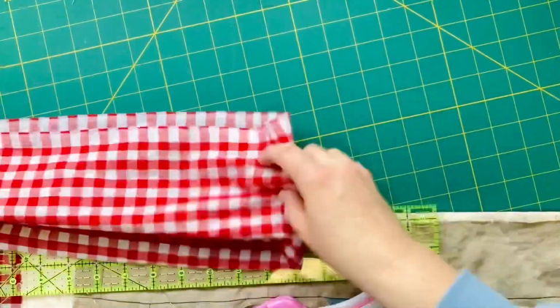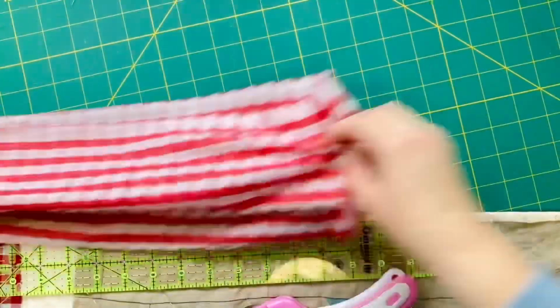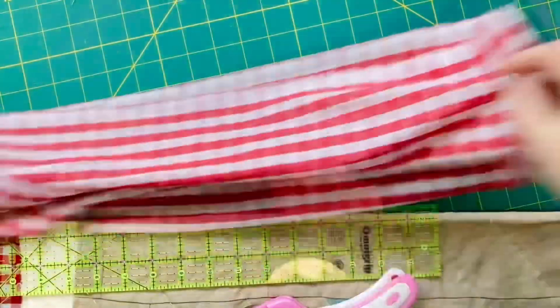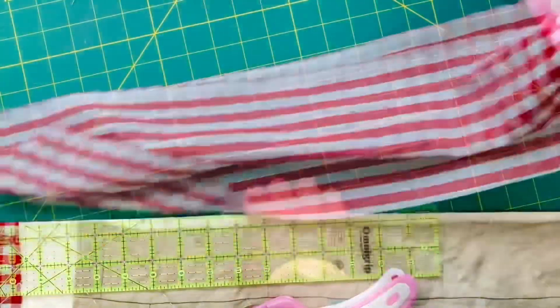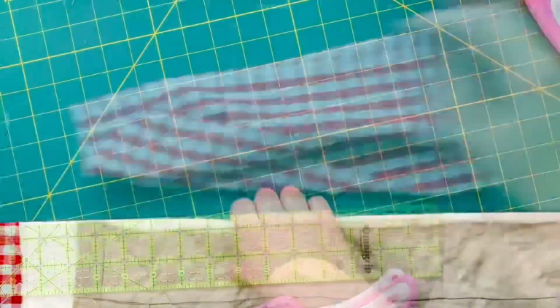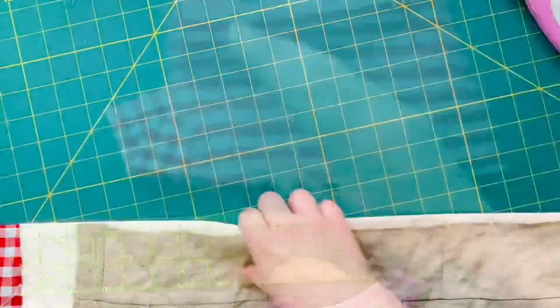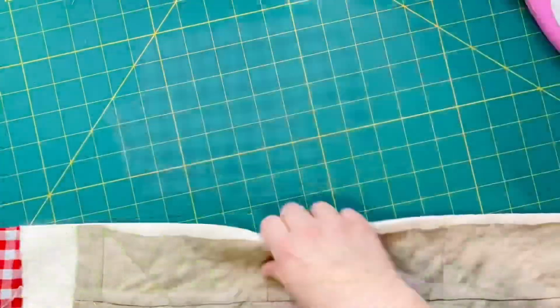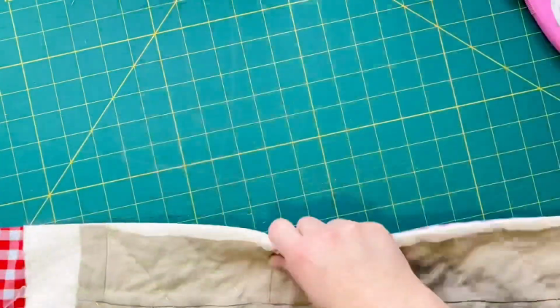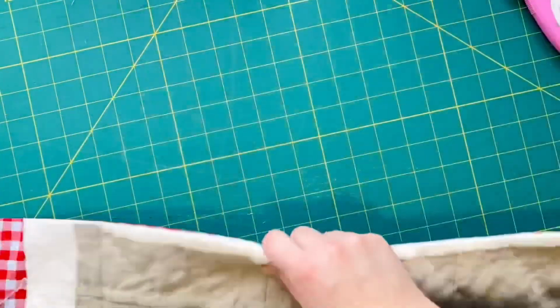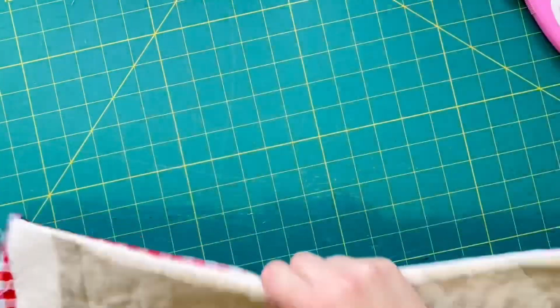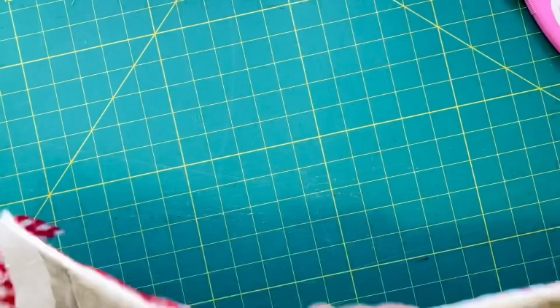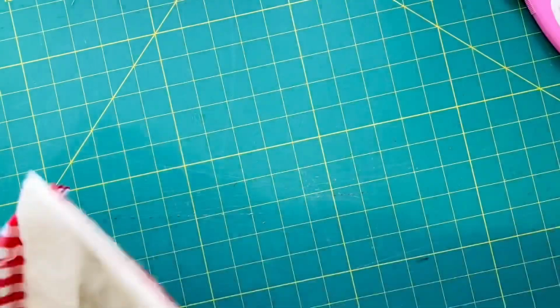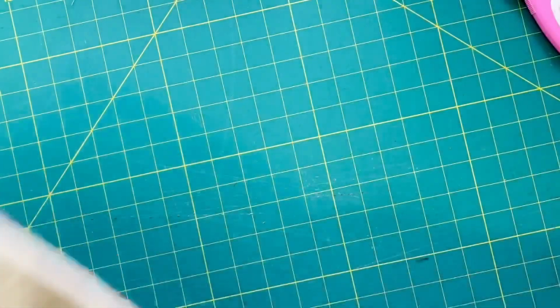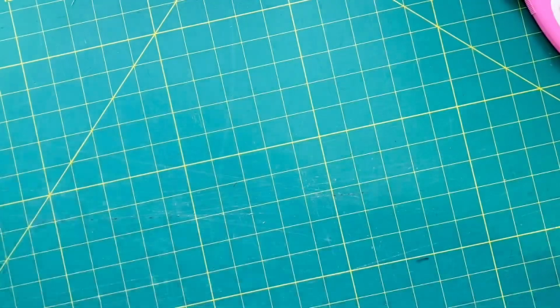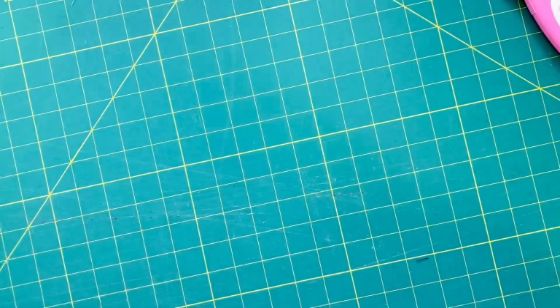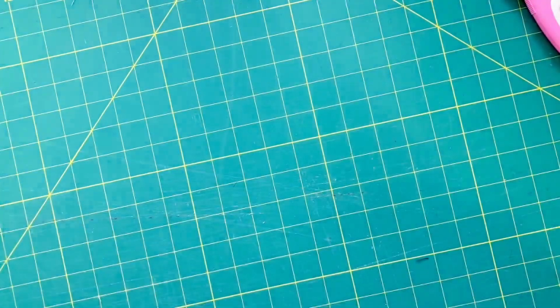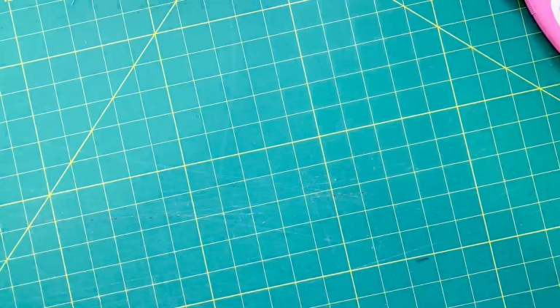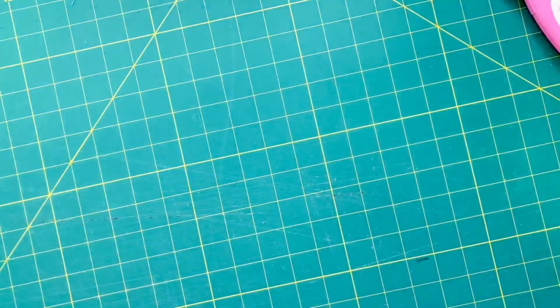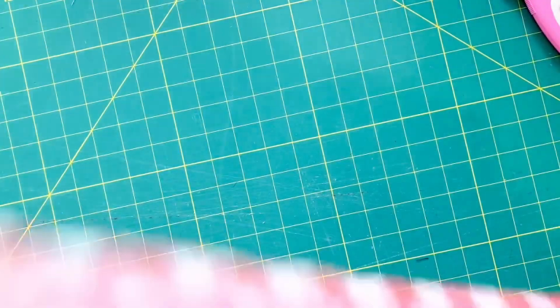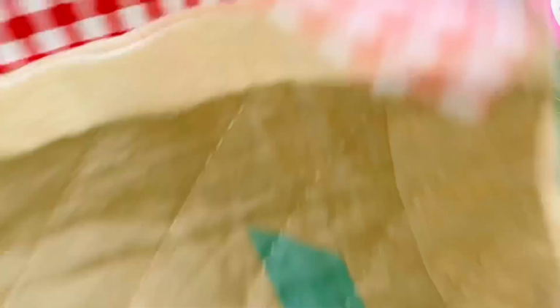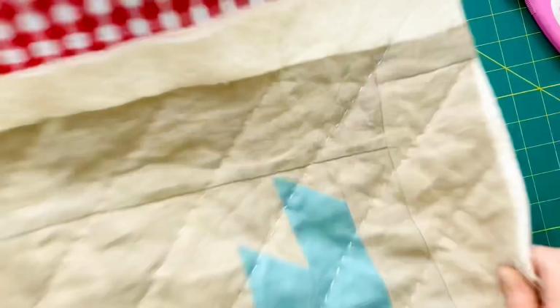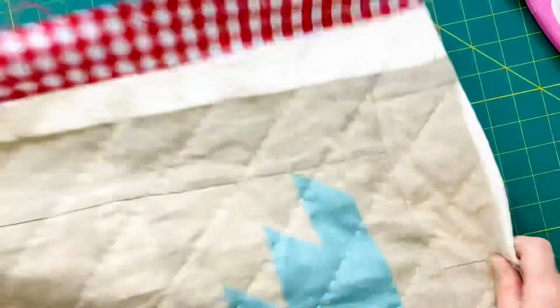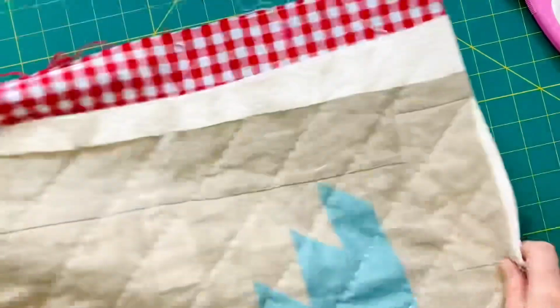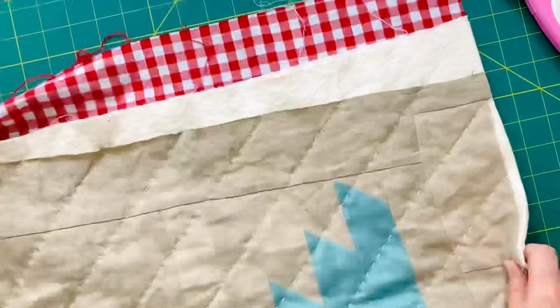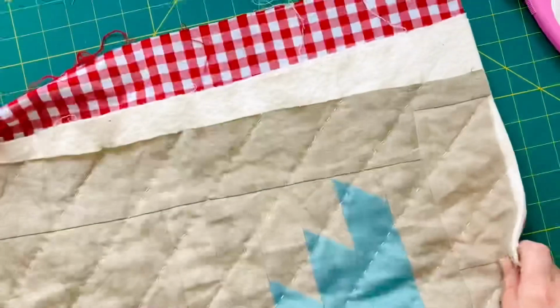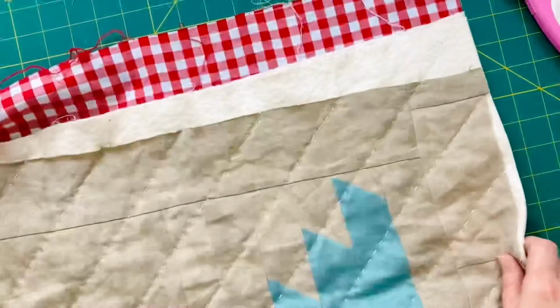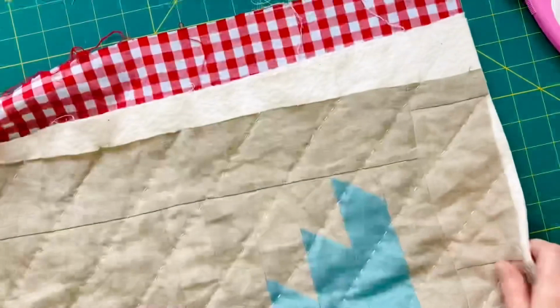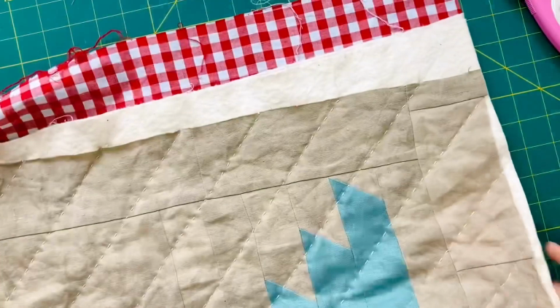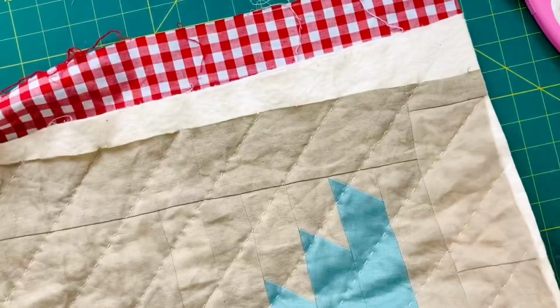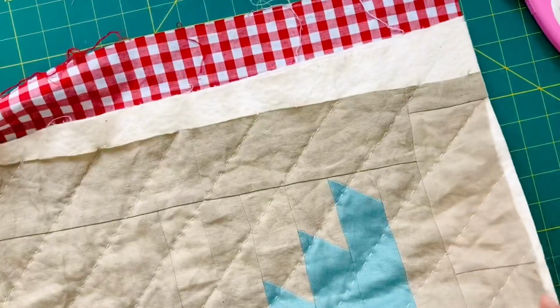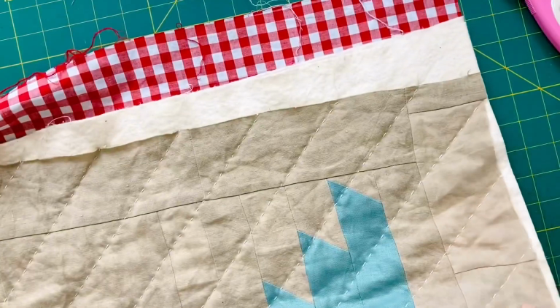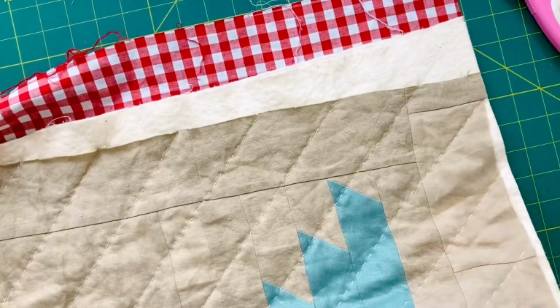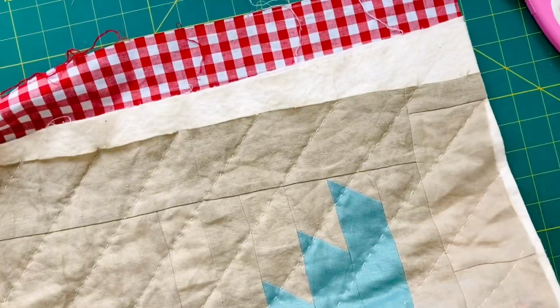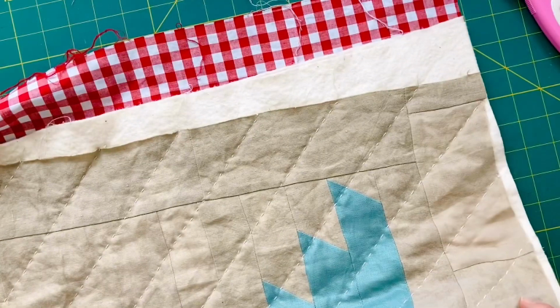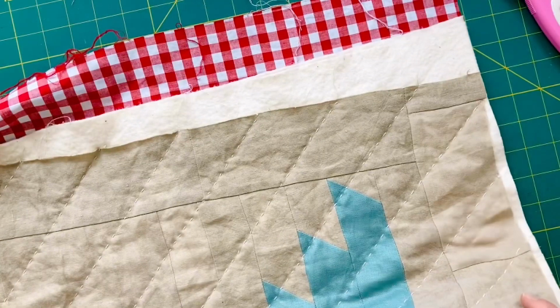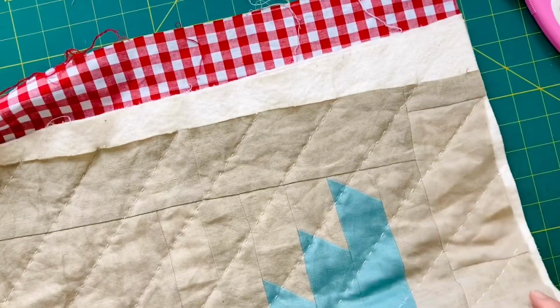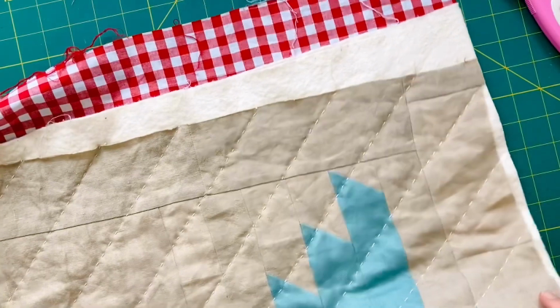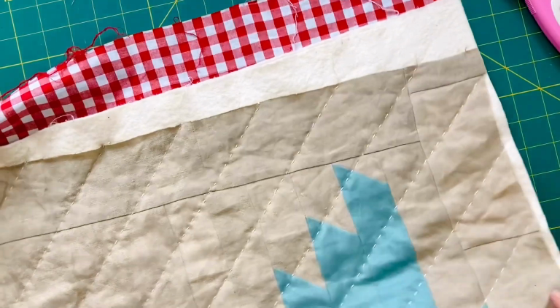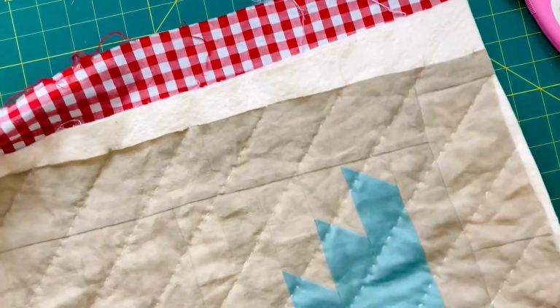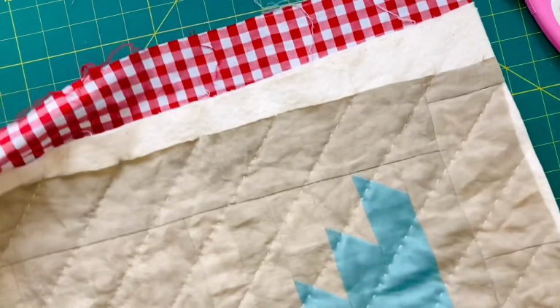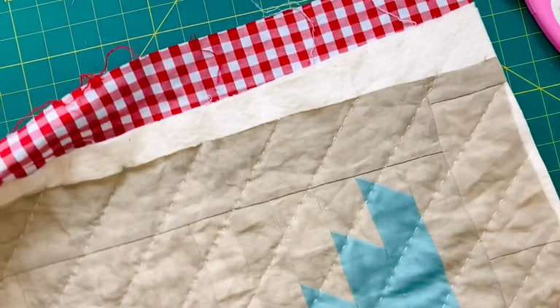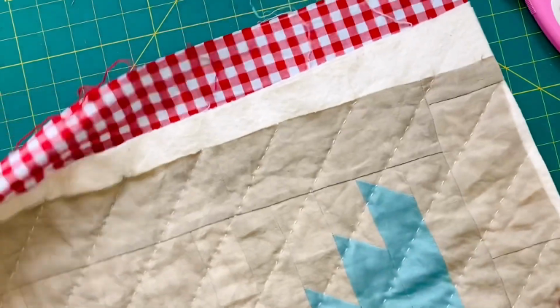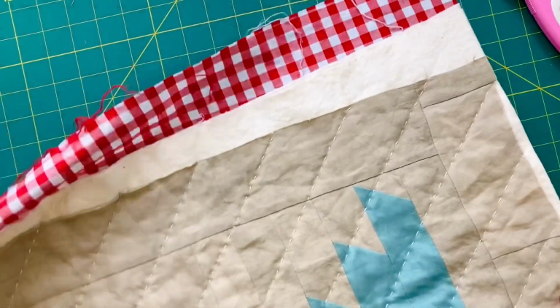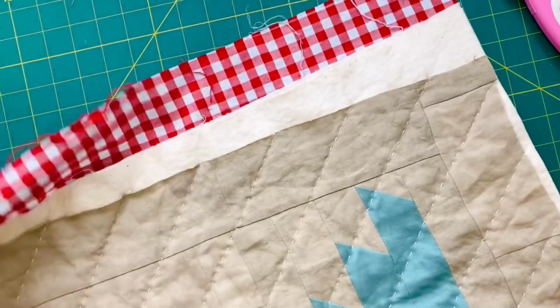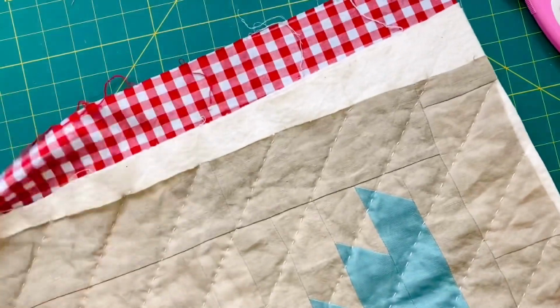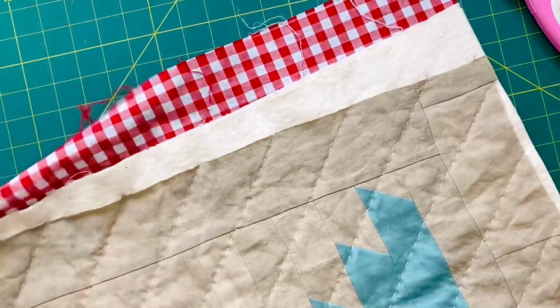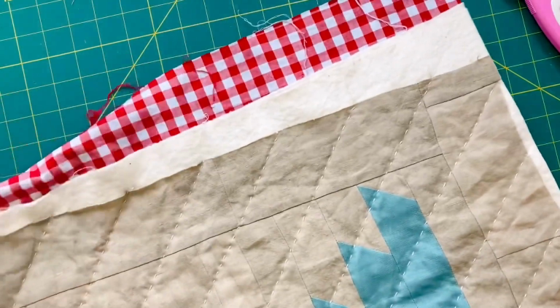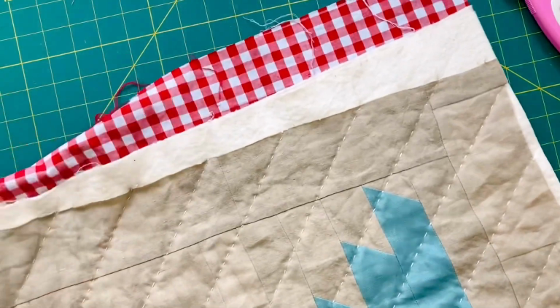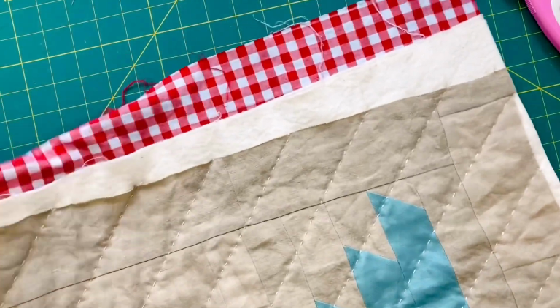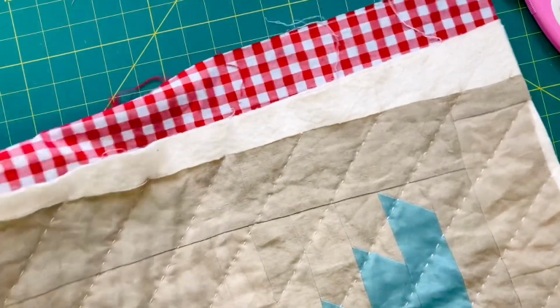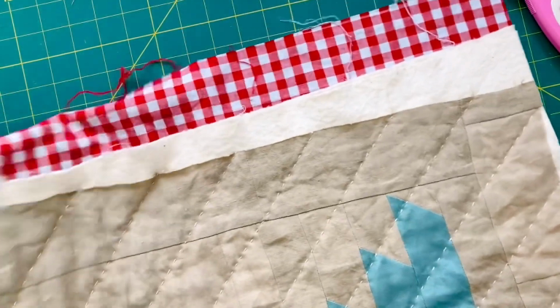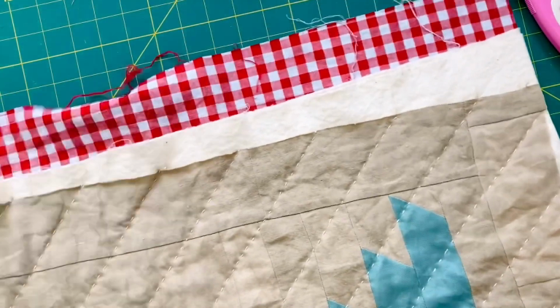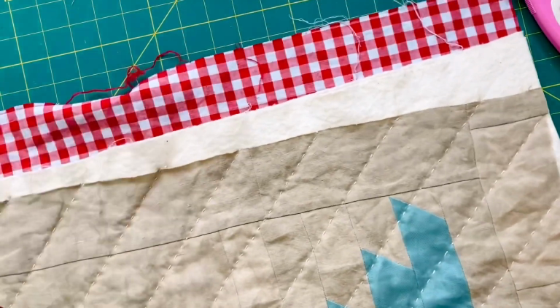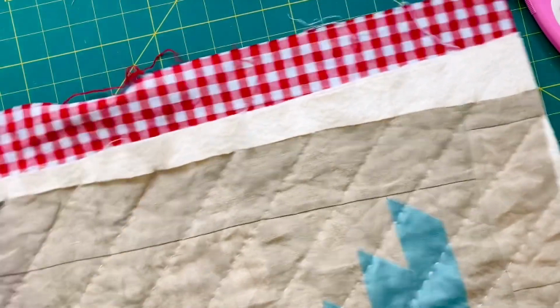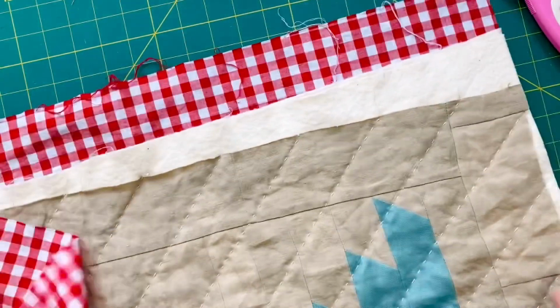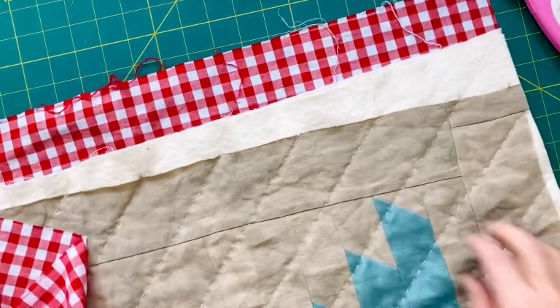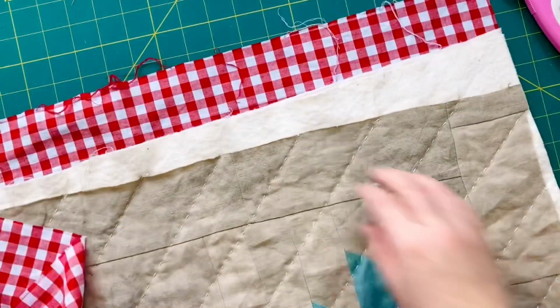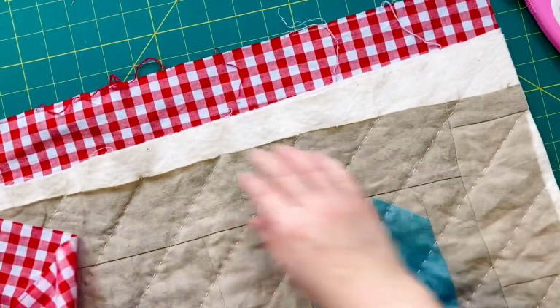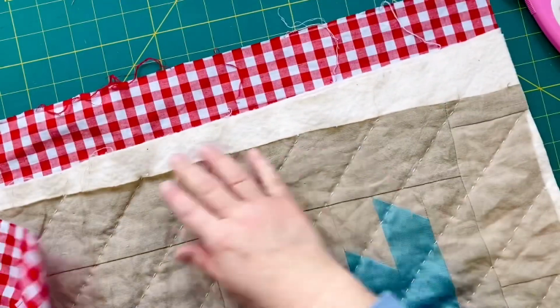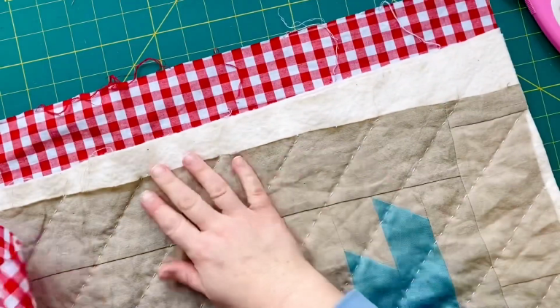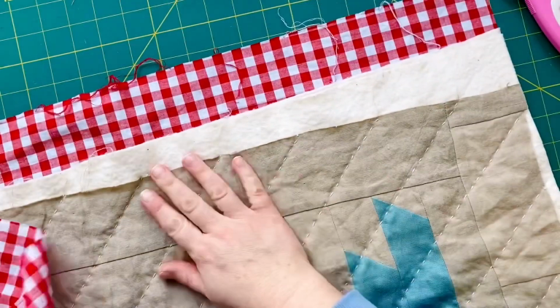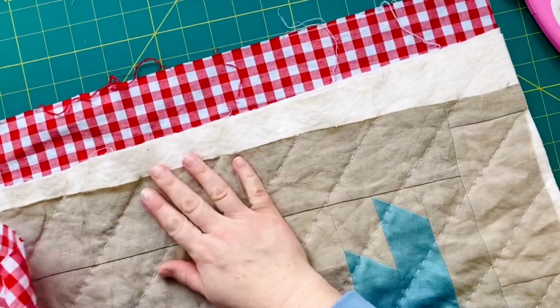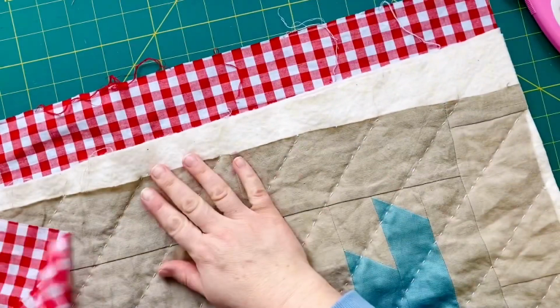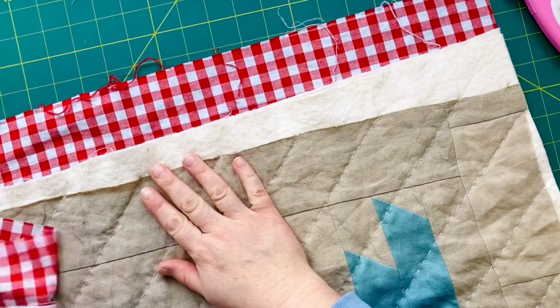It's just a case of working around the quilt, each side at a time, following that same process.